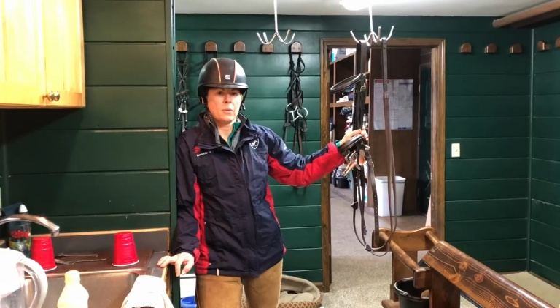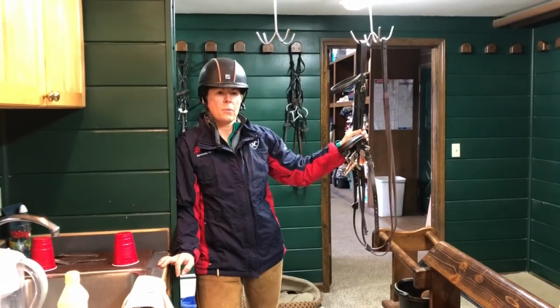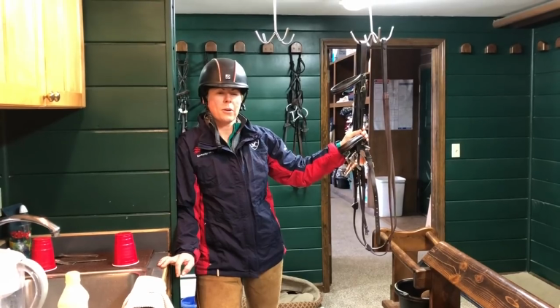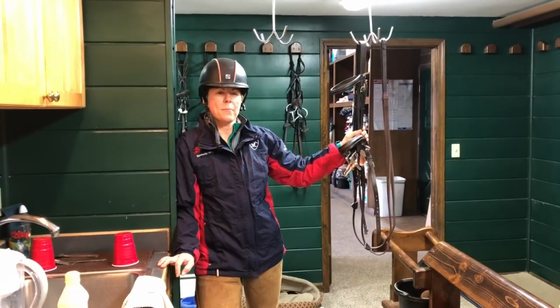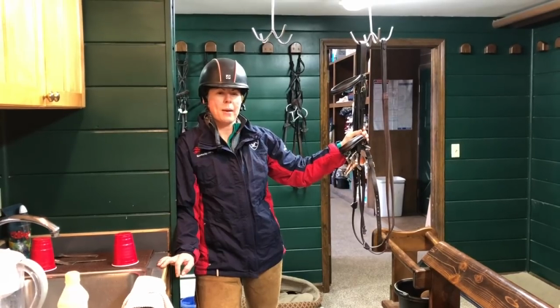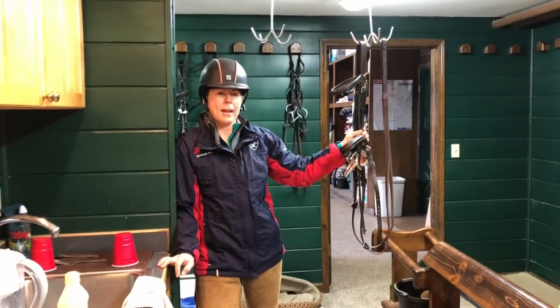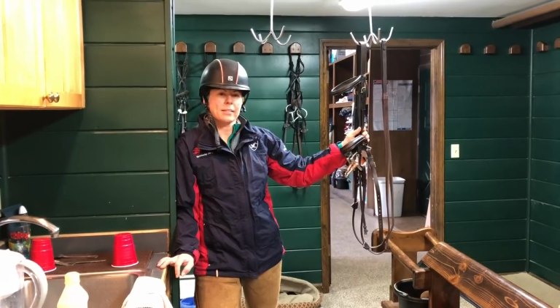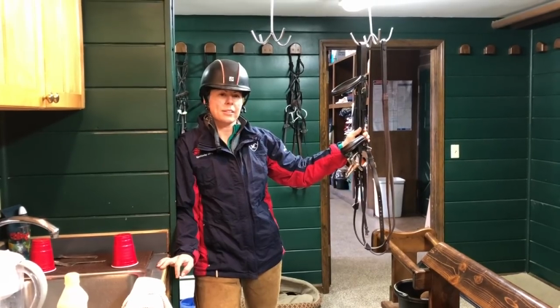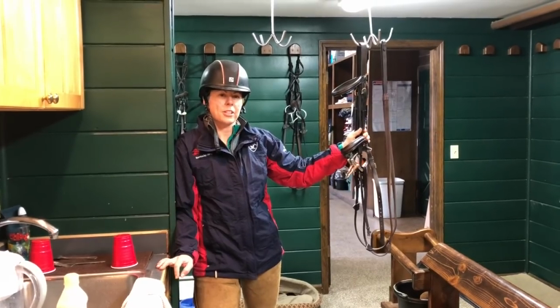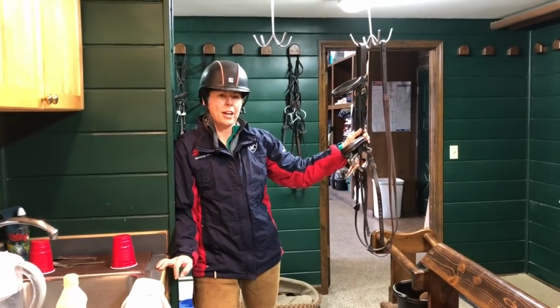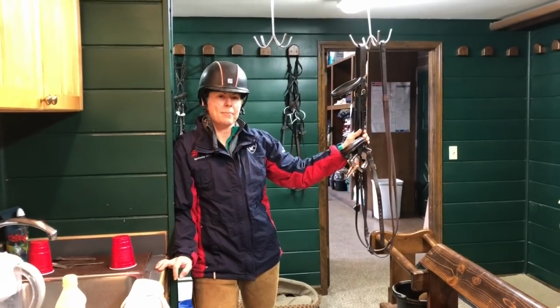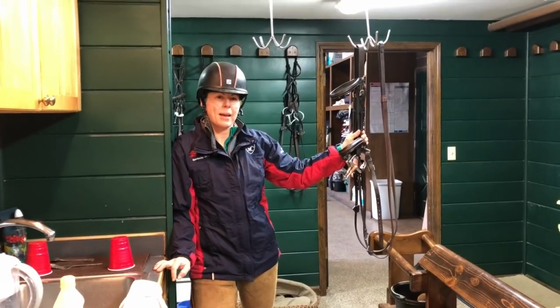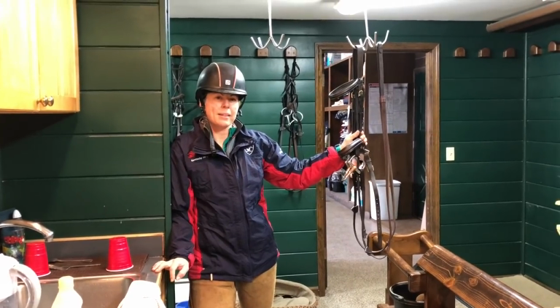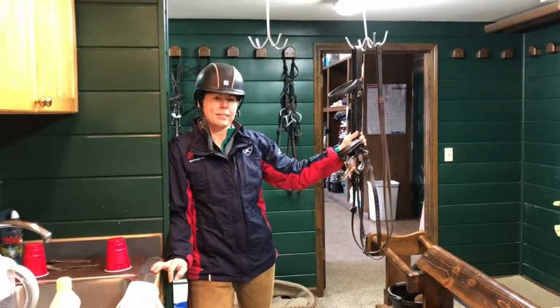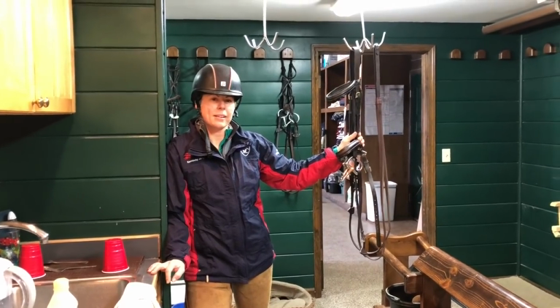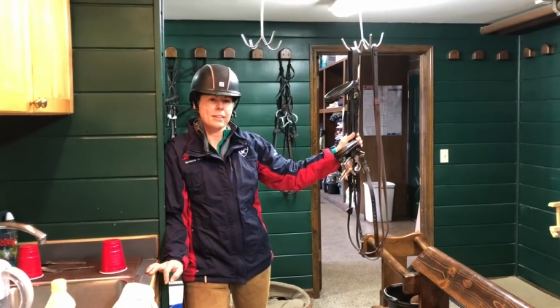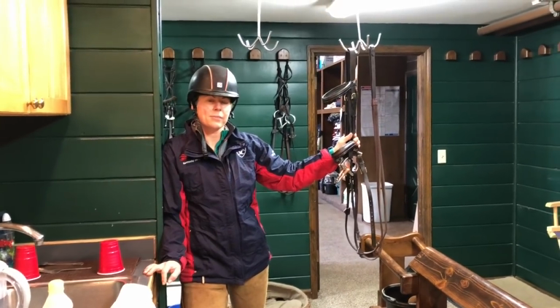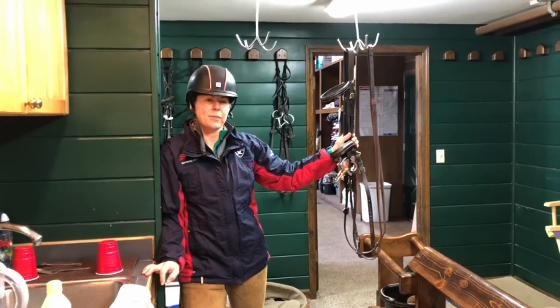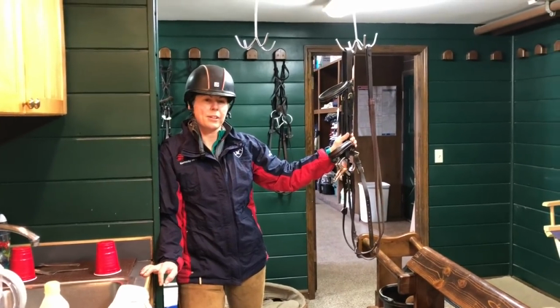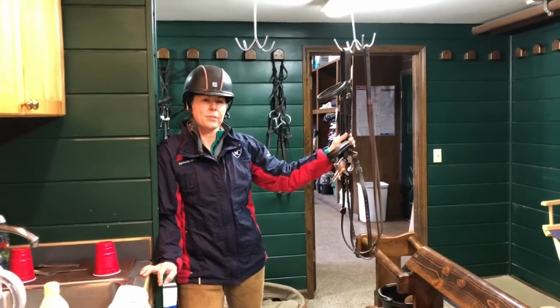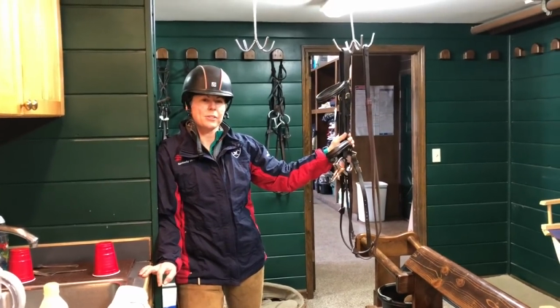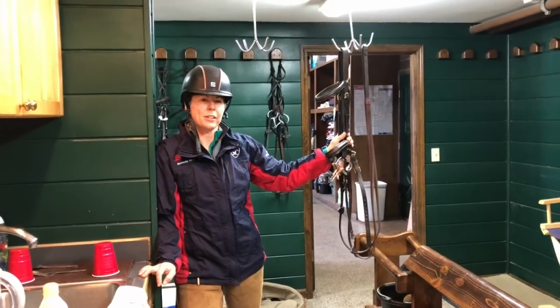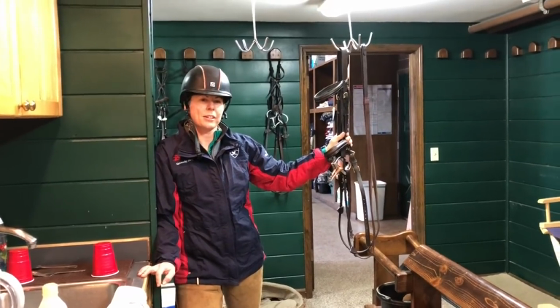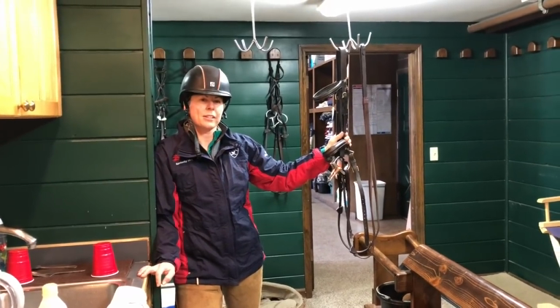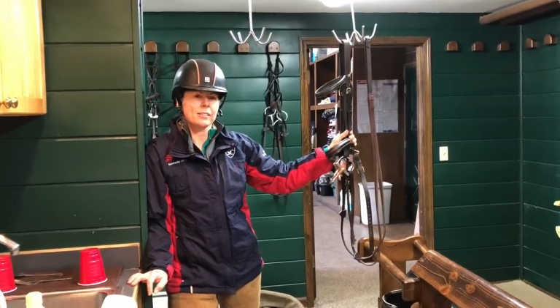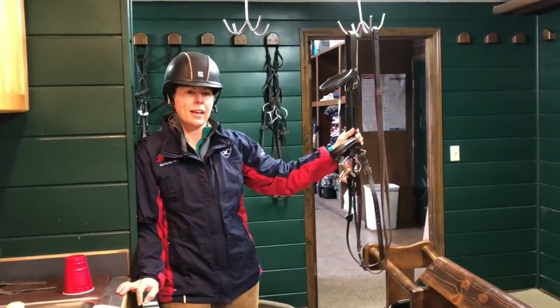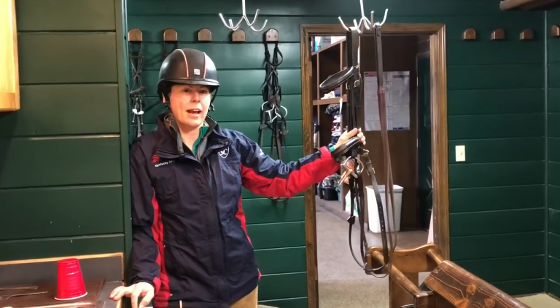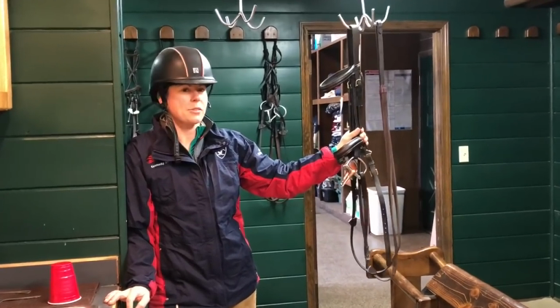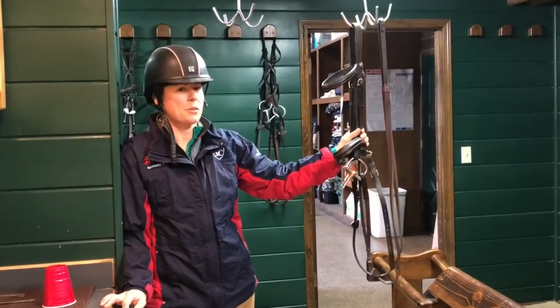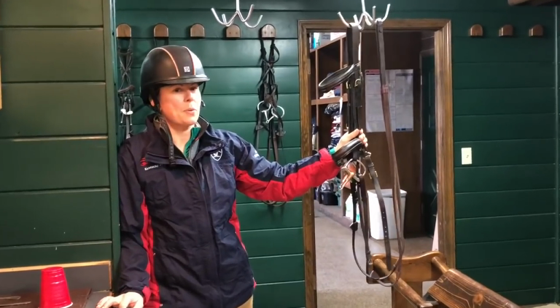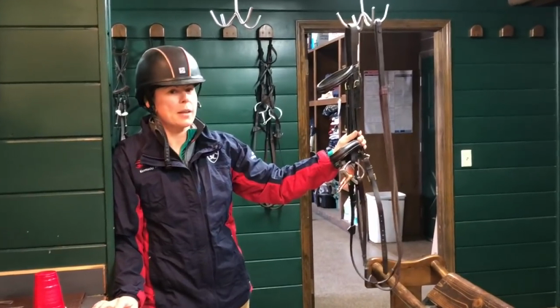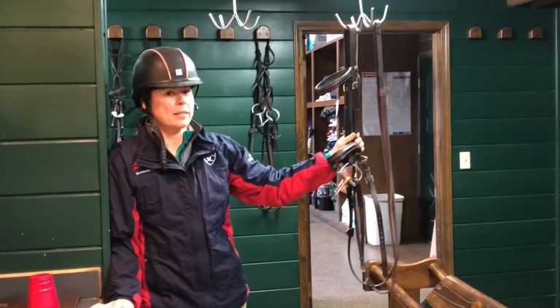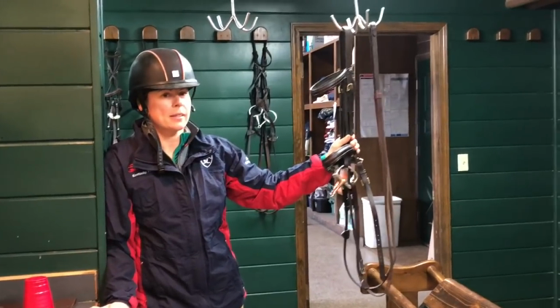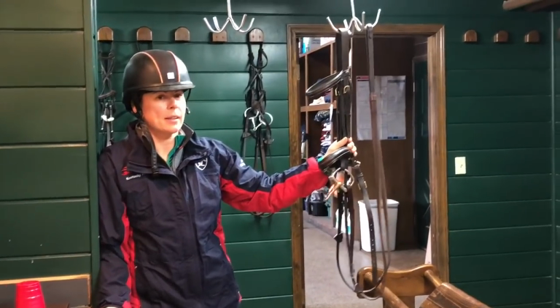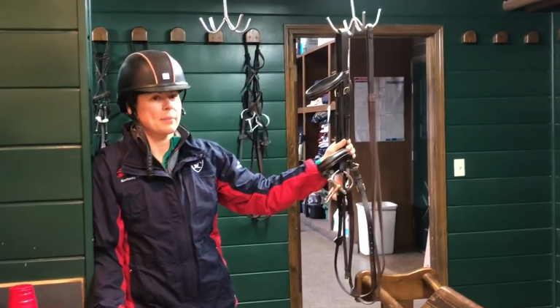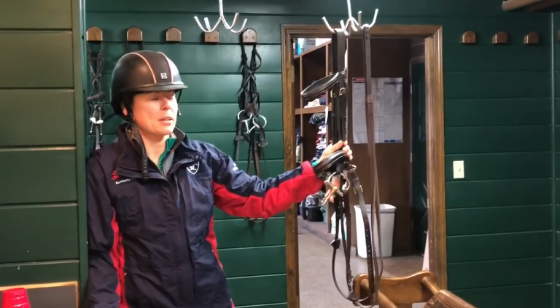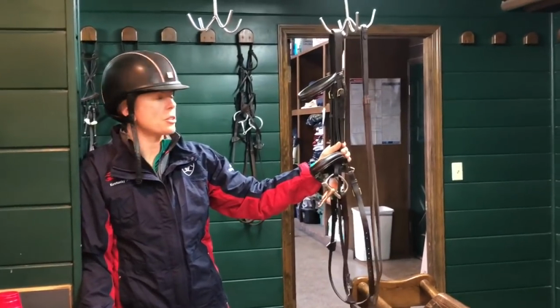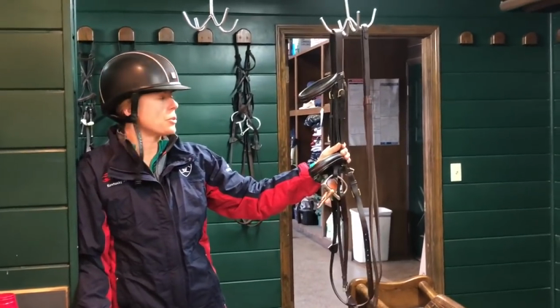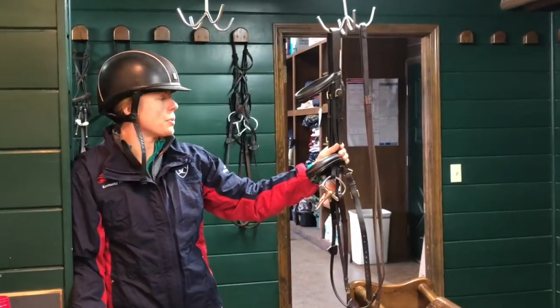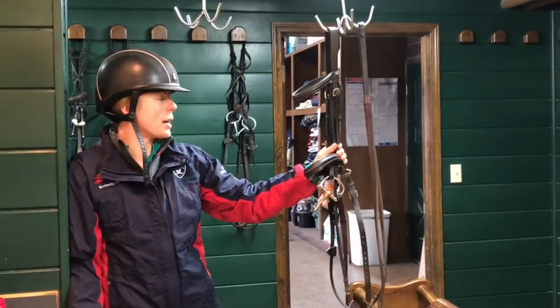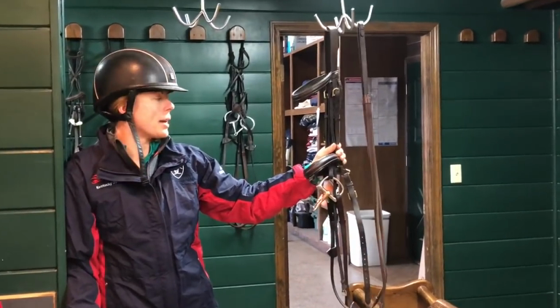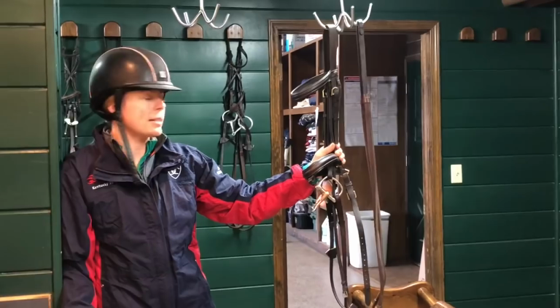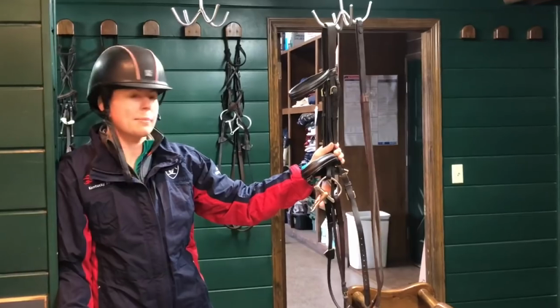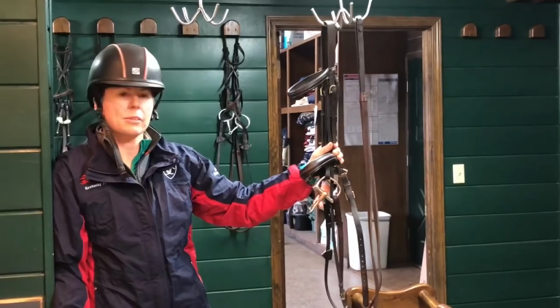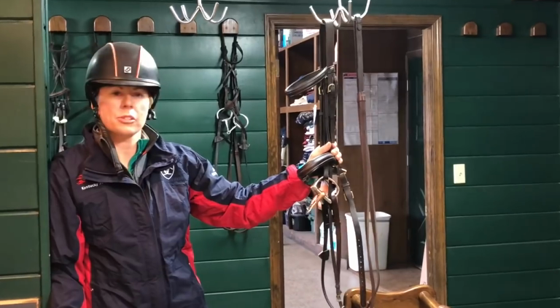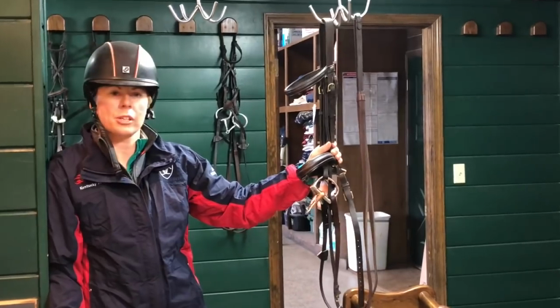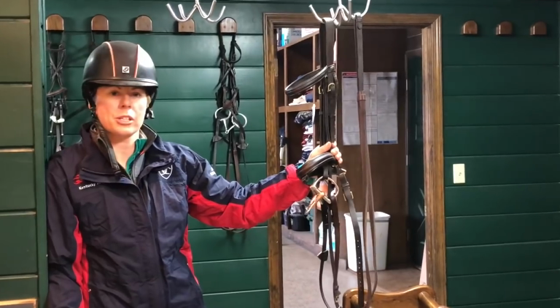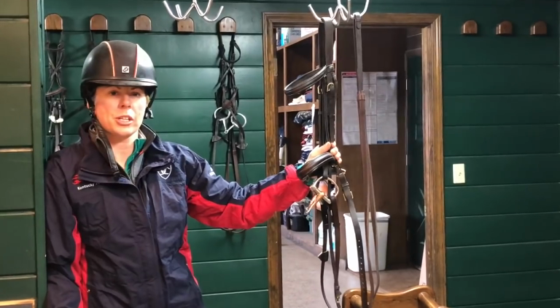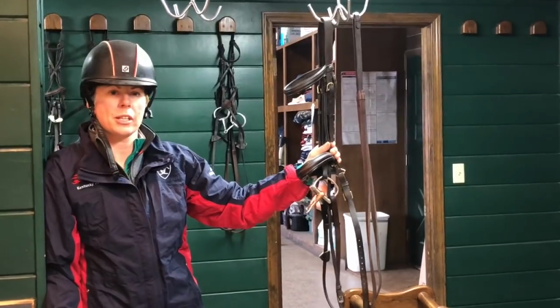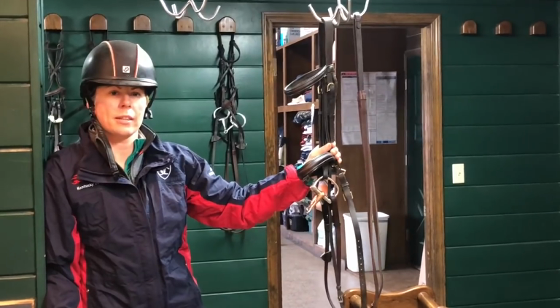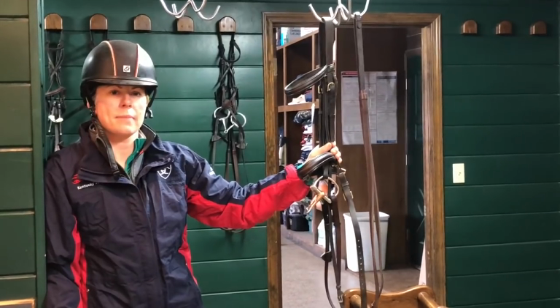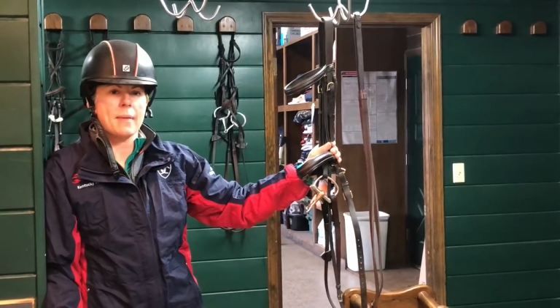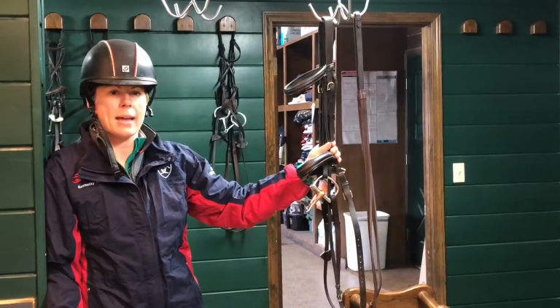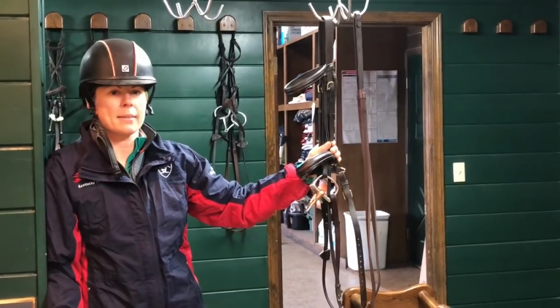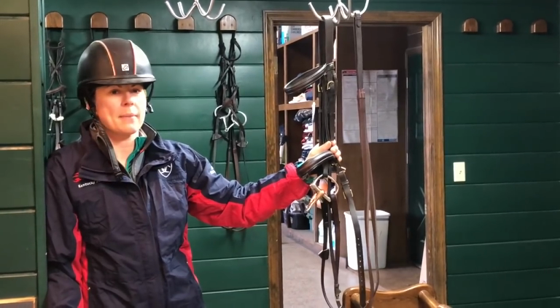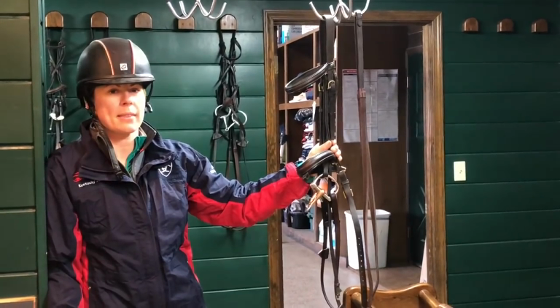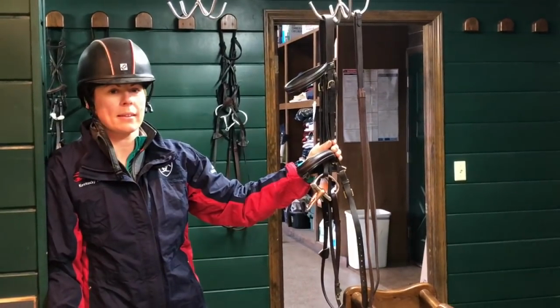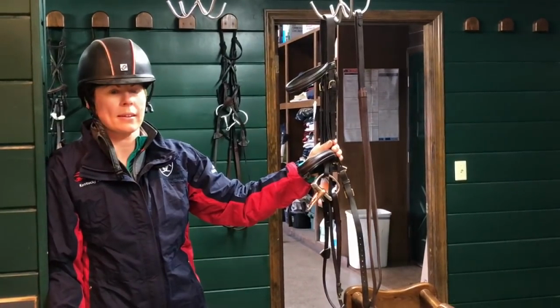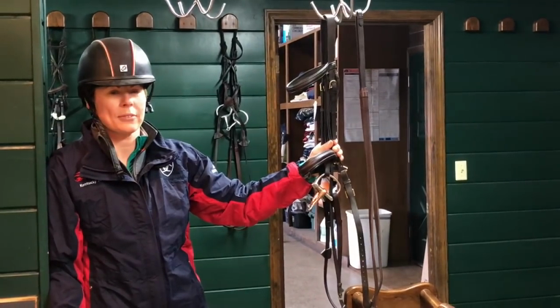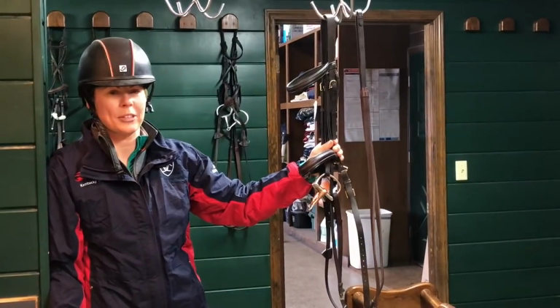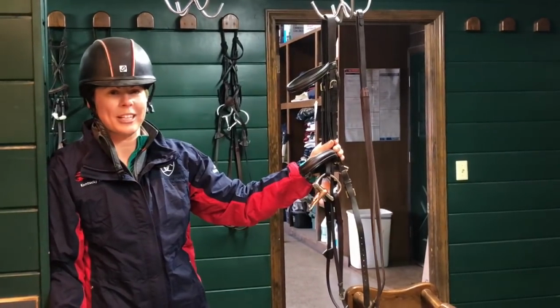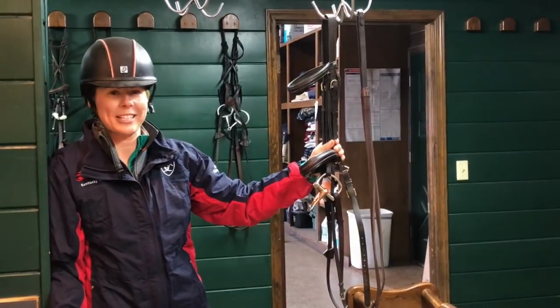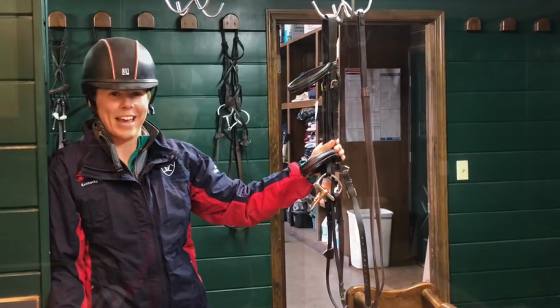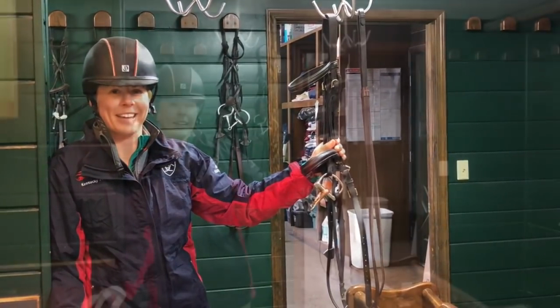Welcome back to the John Madden Sales video series. As requested, I'm going to do a demonstration on the Madden method of cleaning tack.